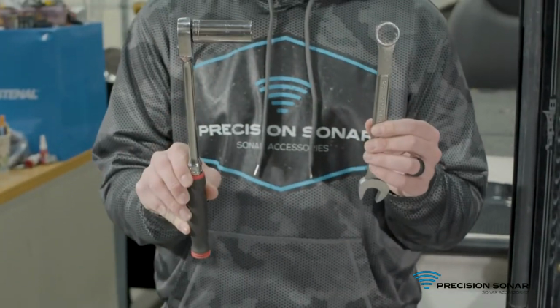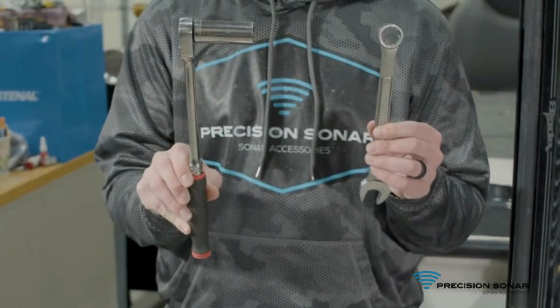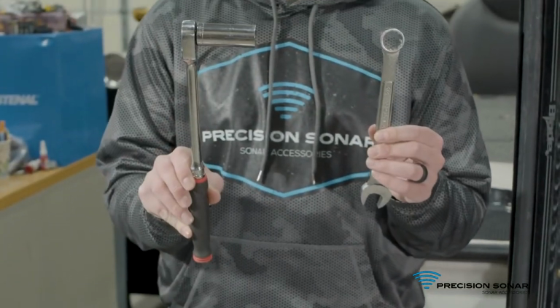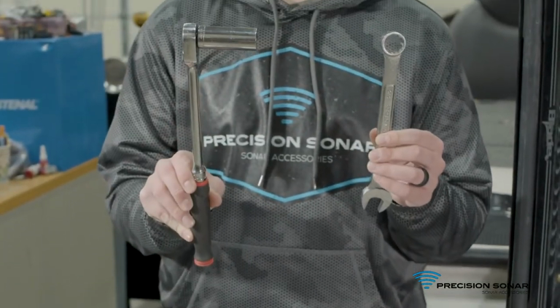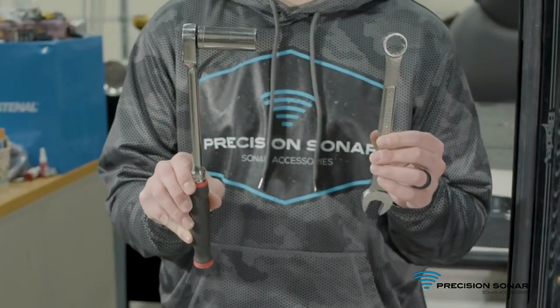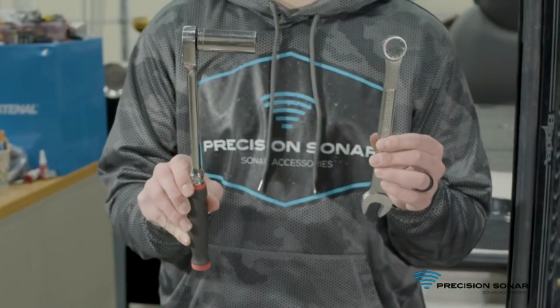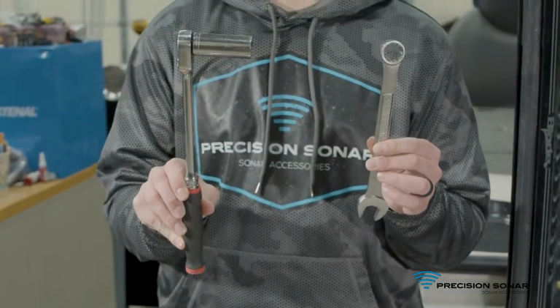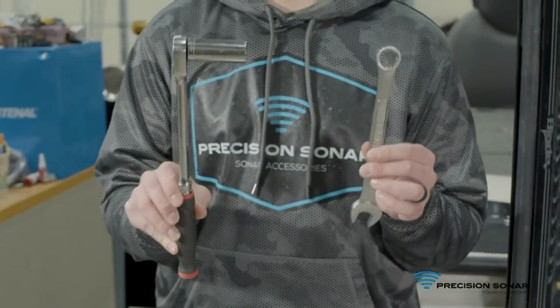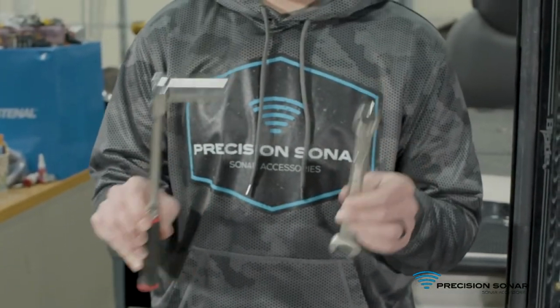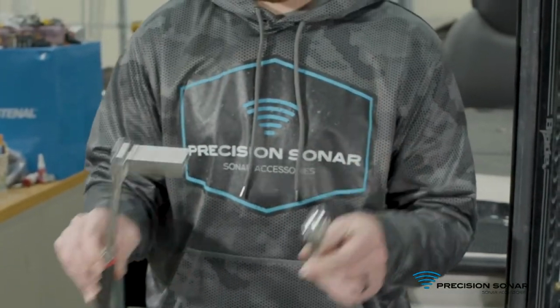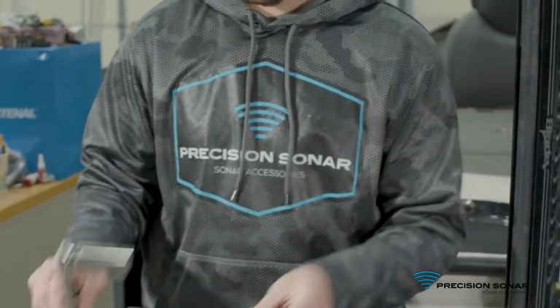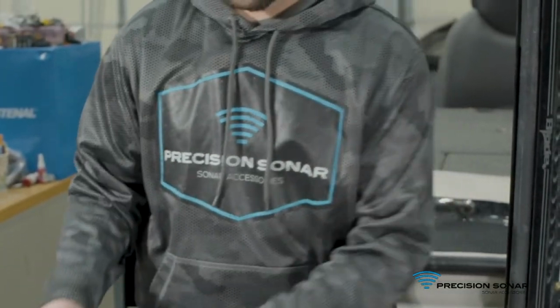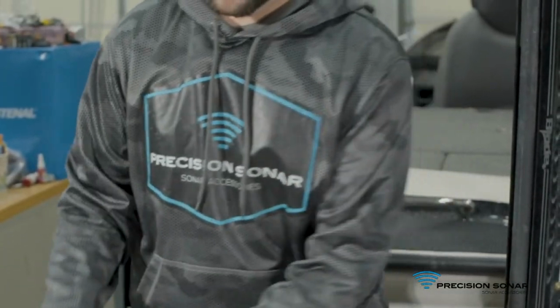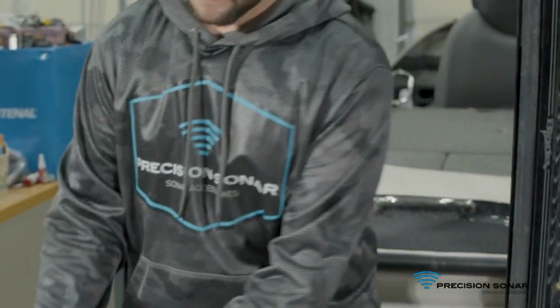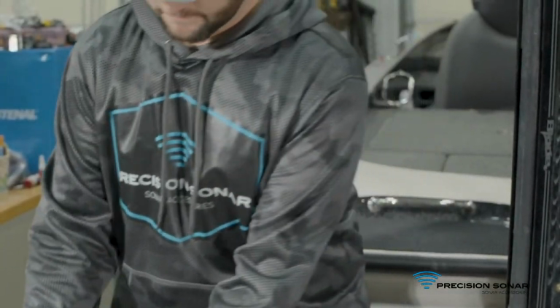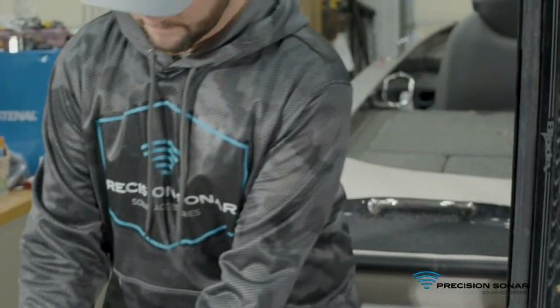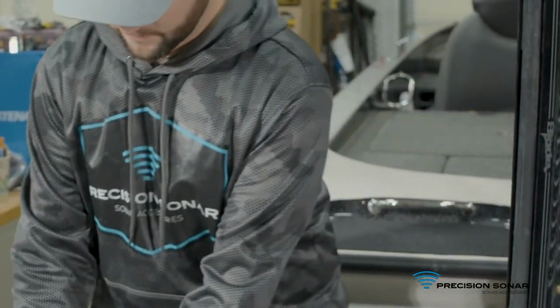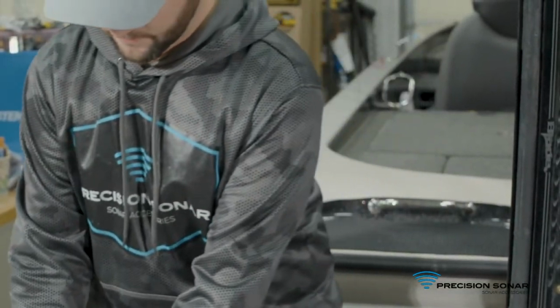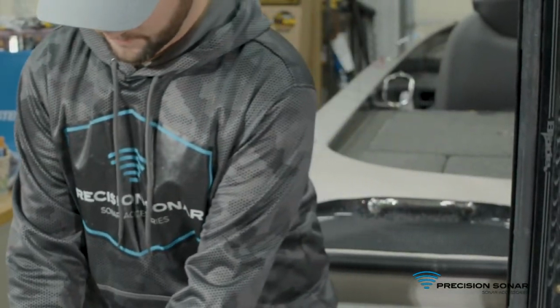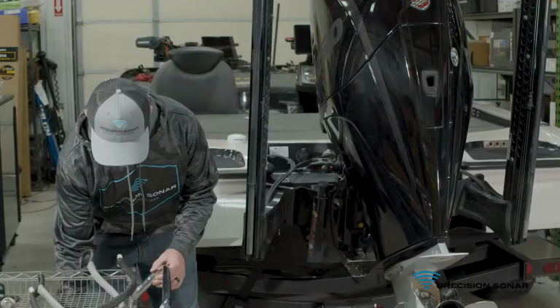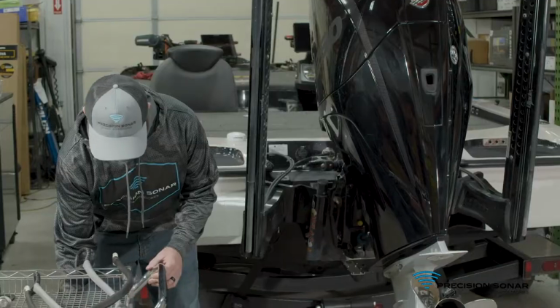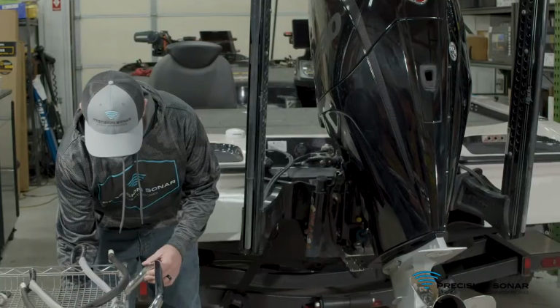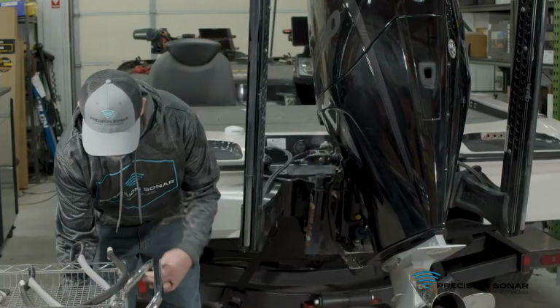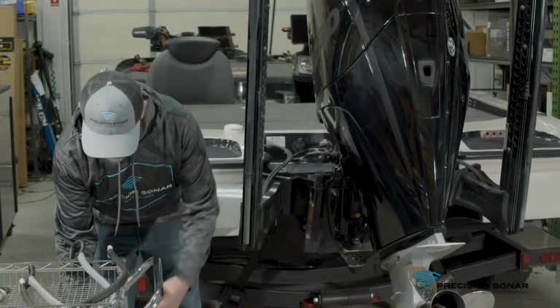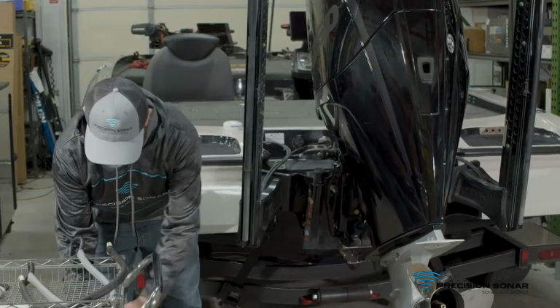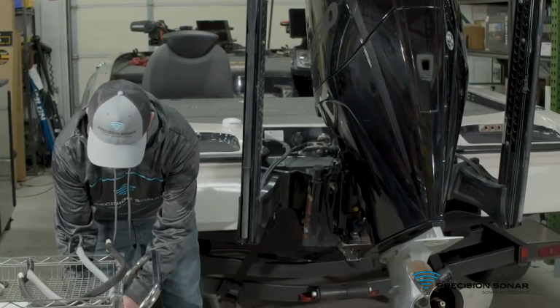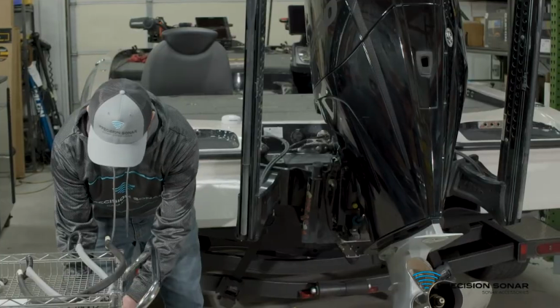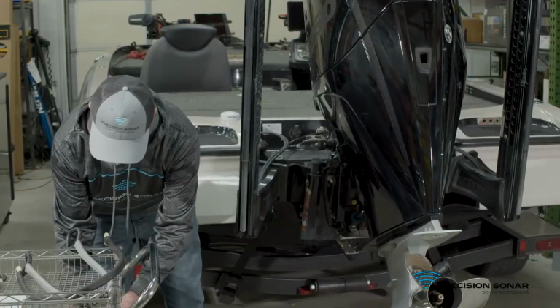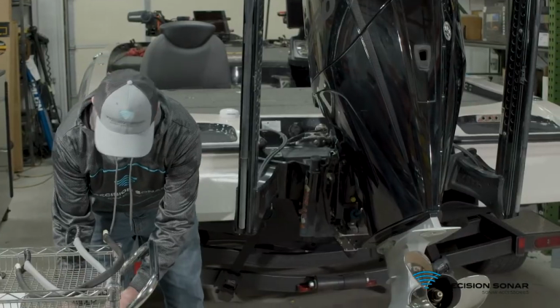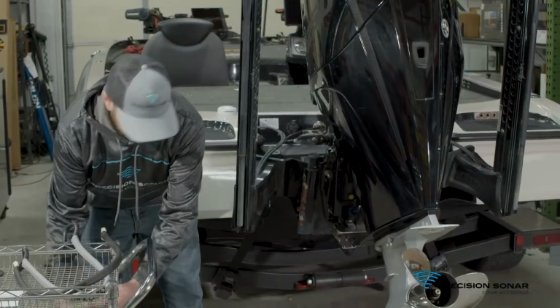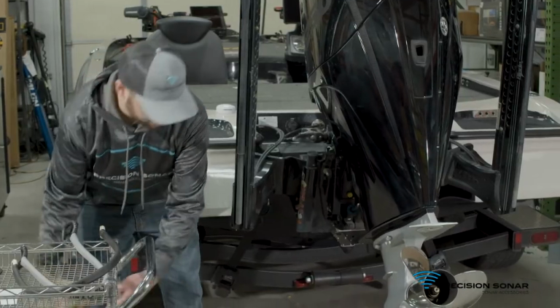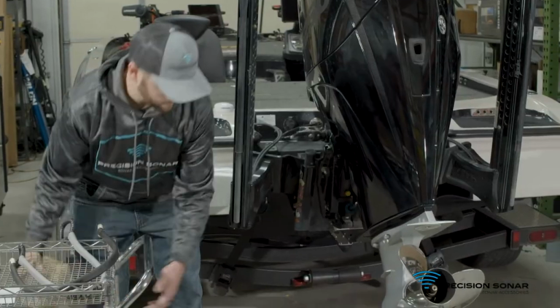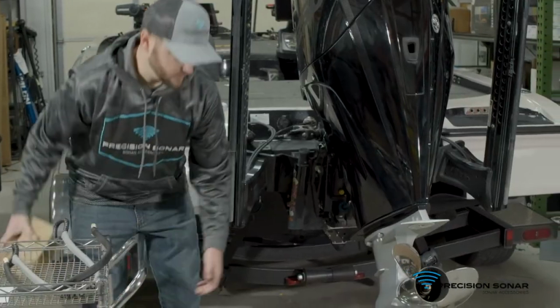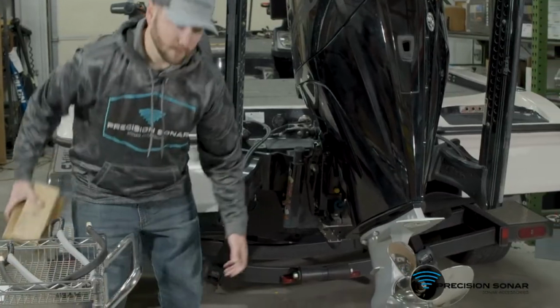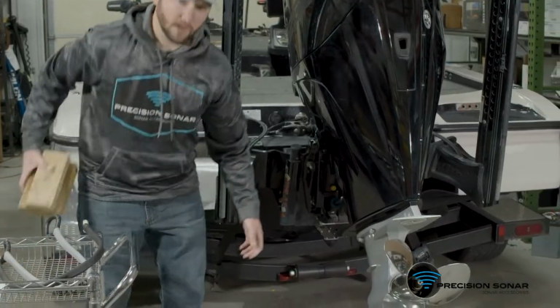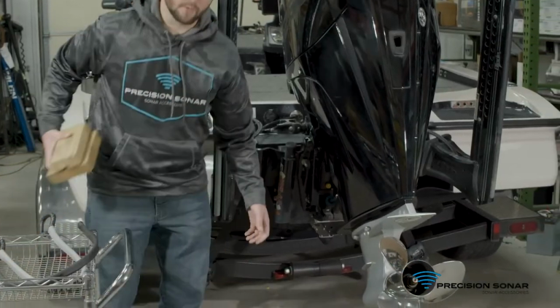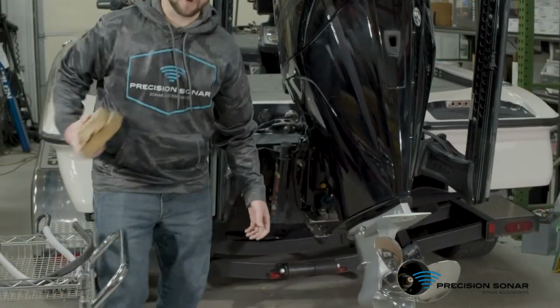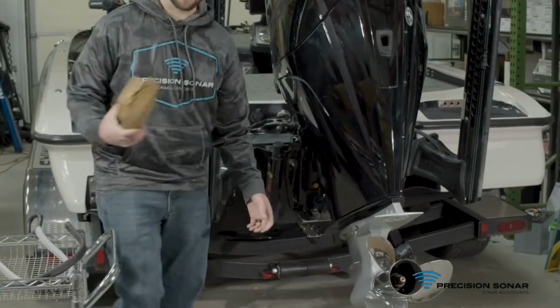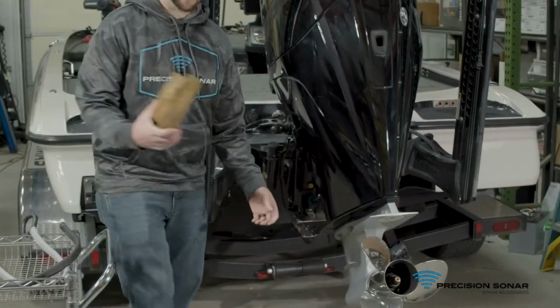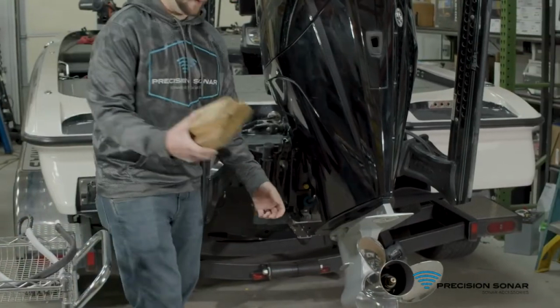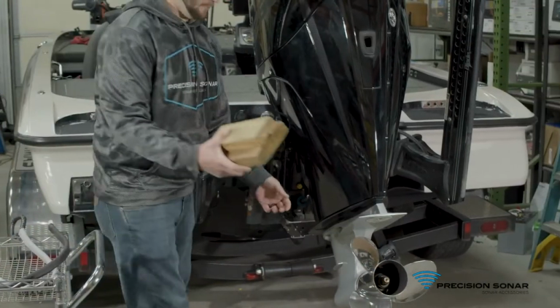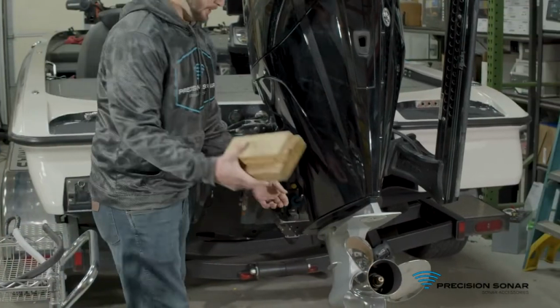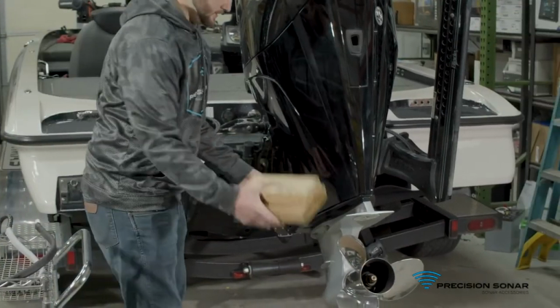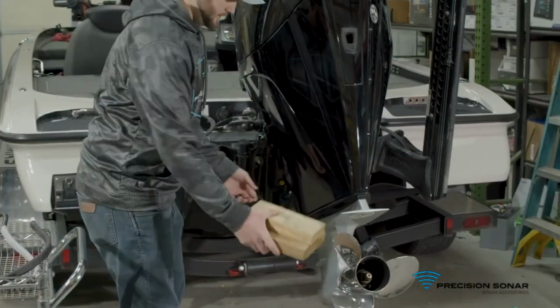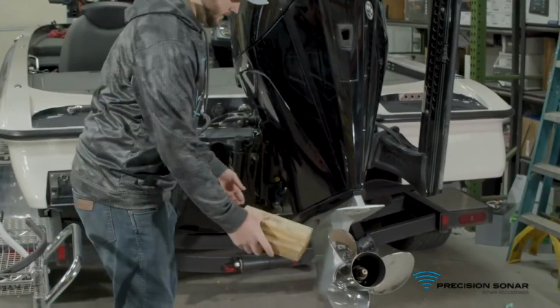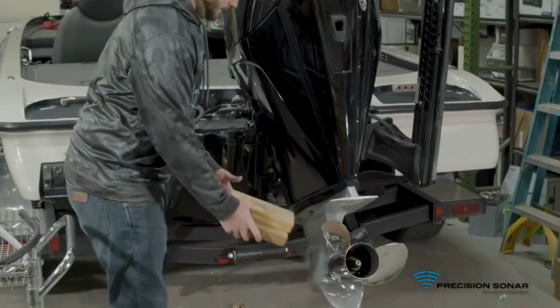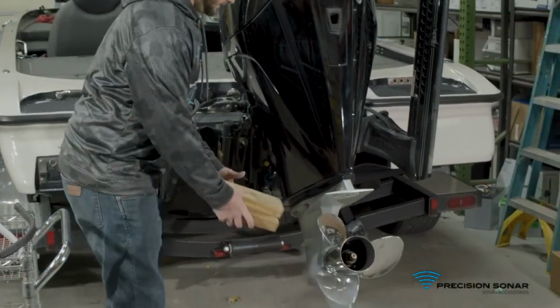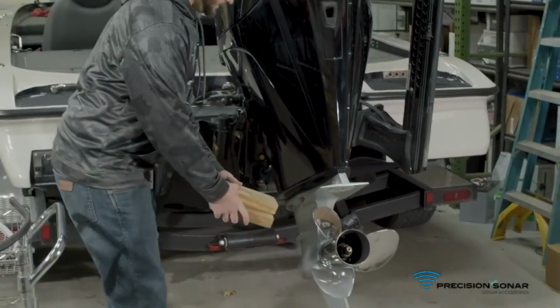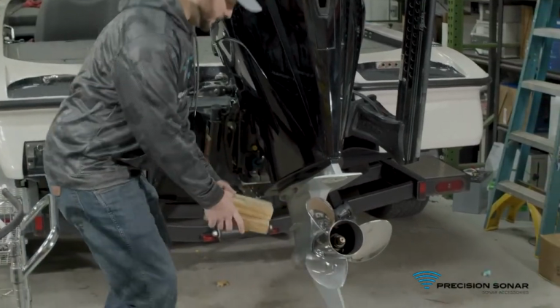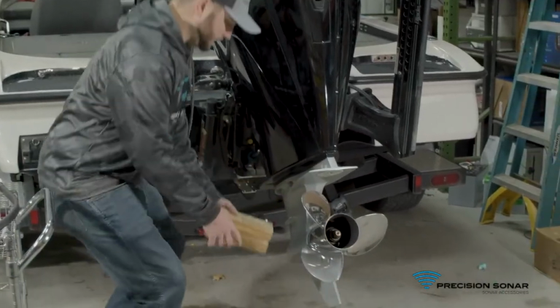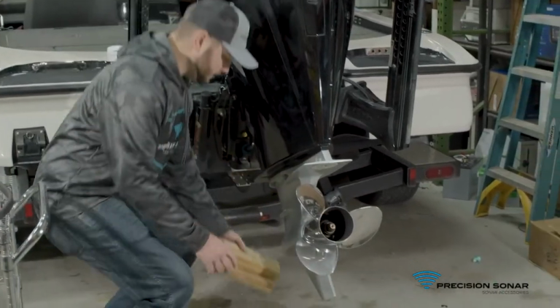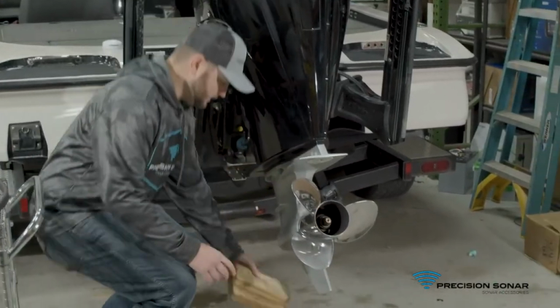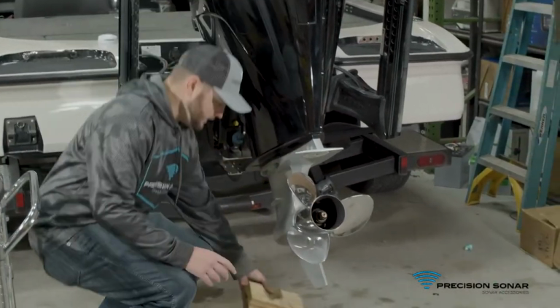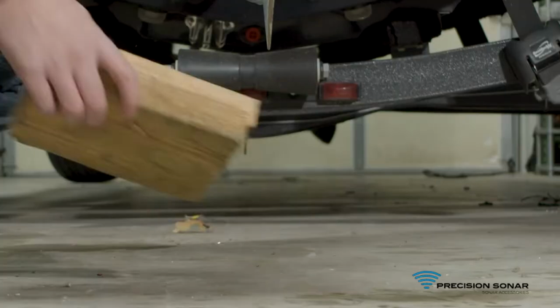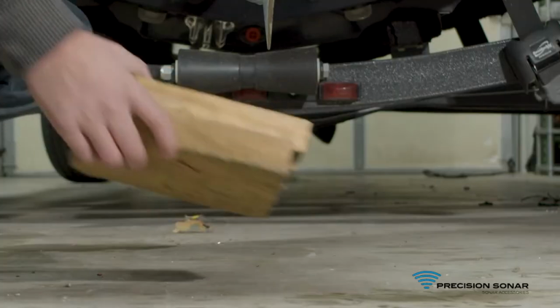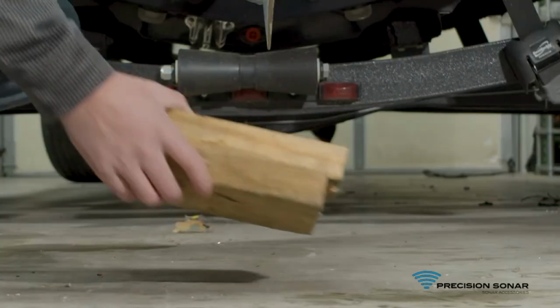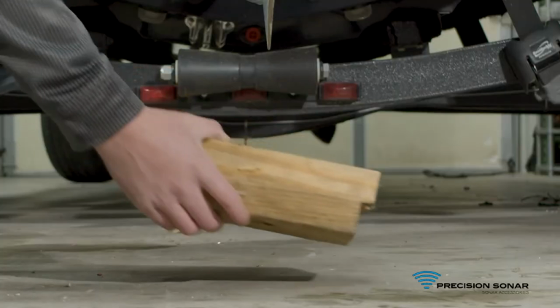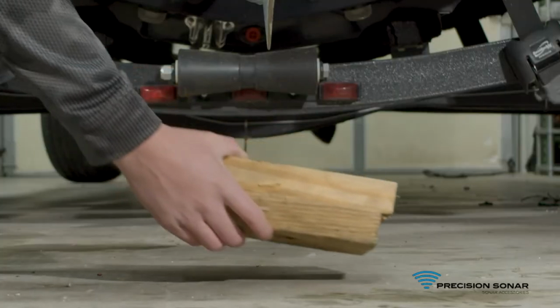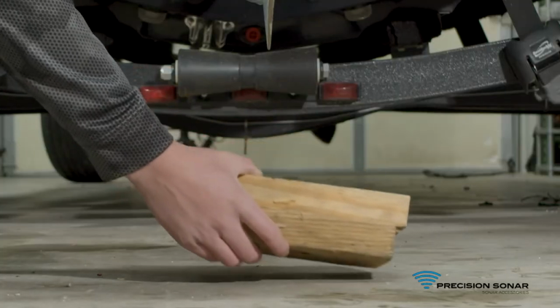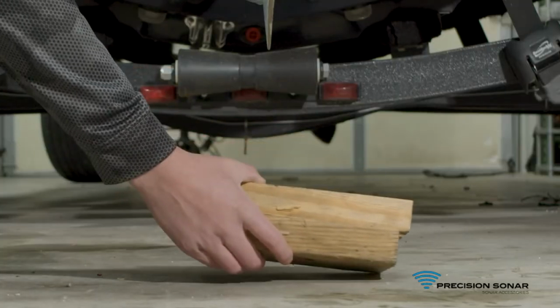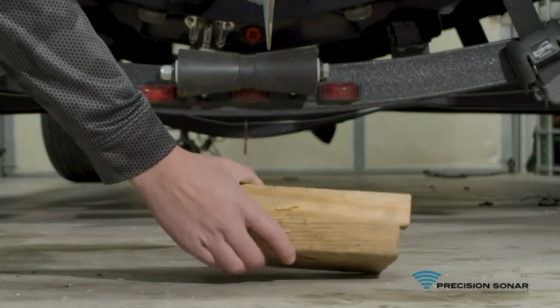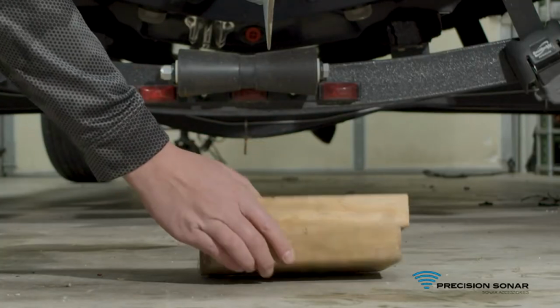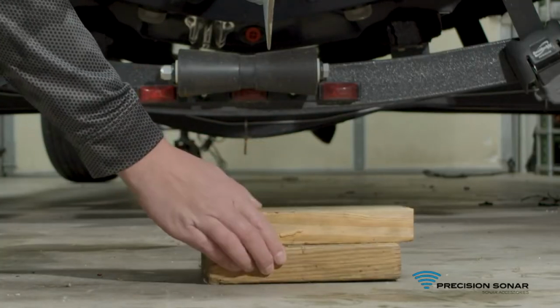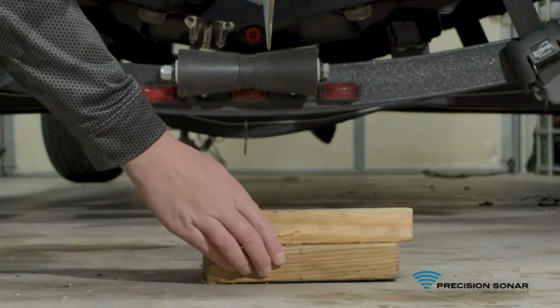The first thing we're going to do is take a block of wood and place it underneath the skeg and trim the motor down.